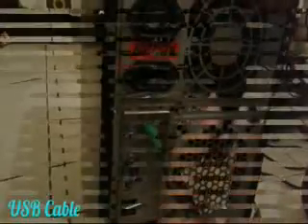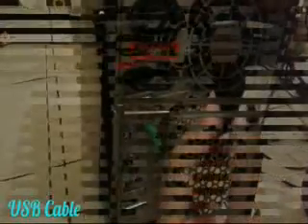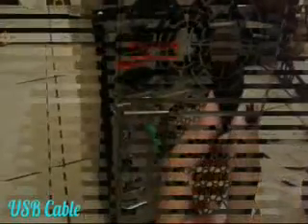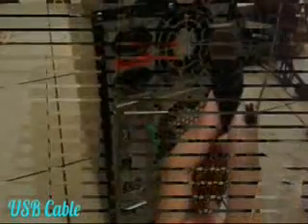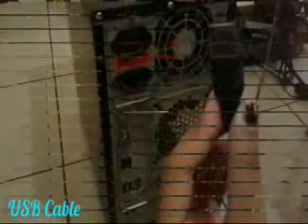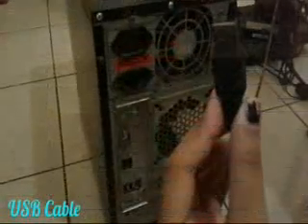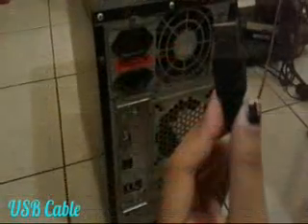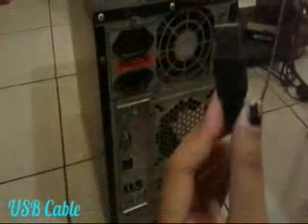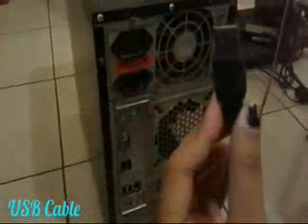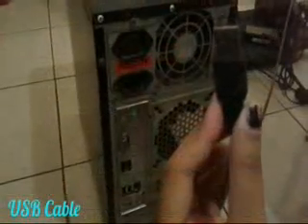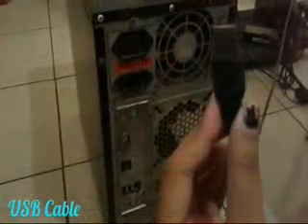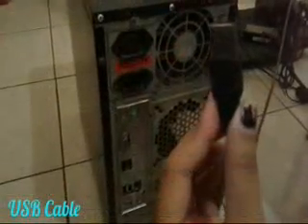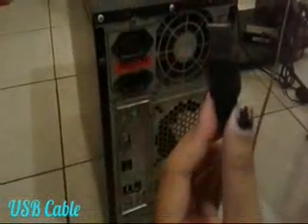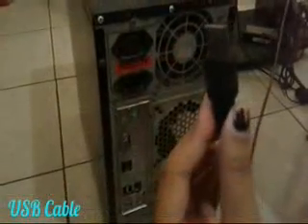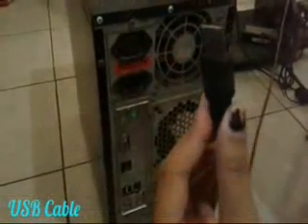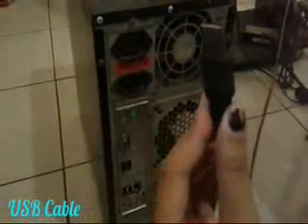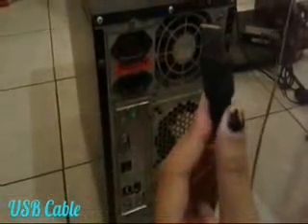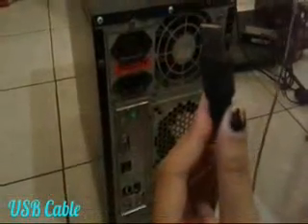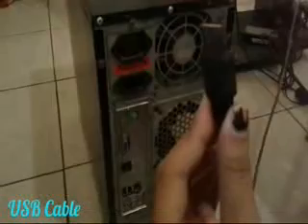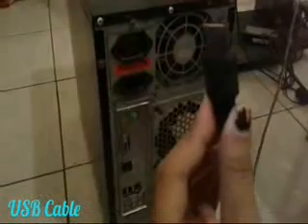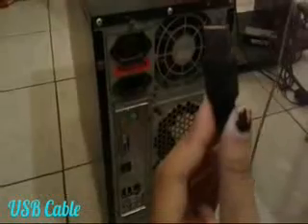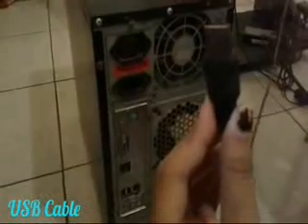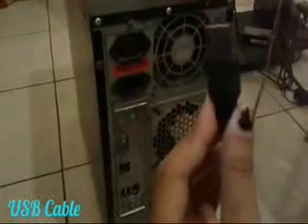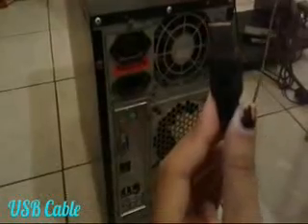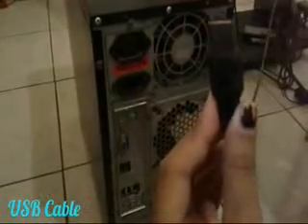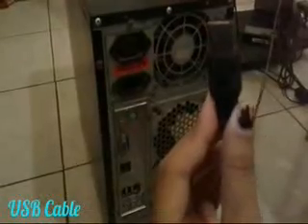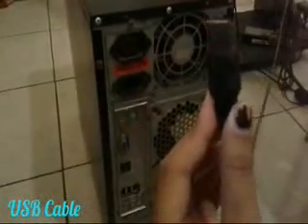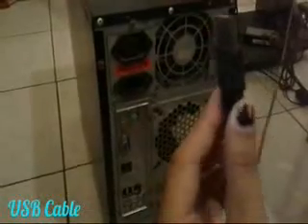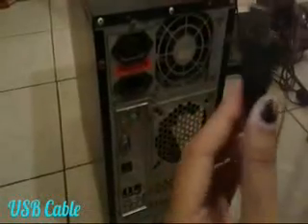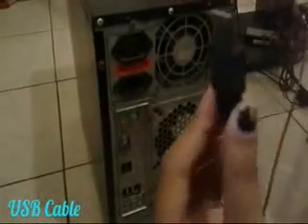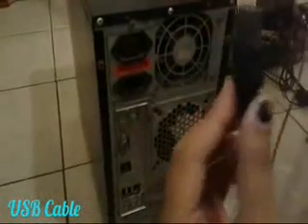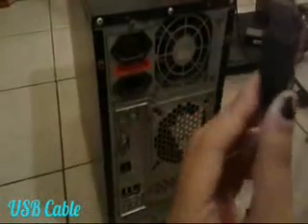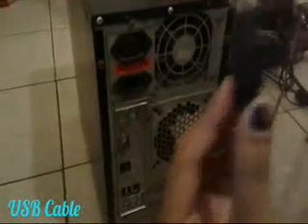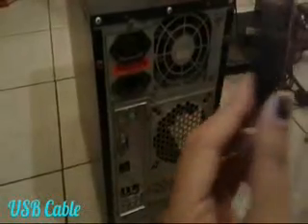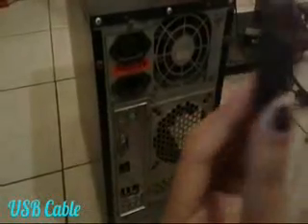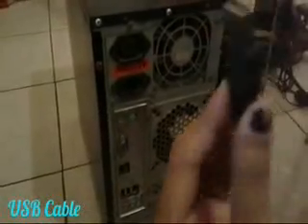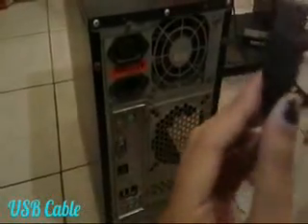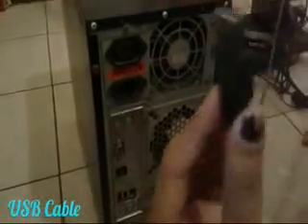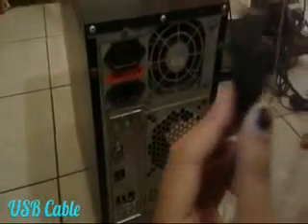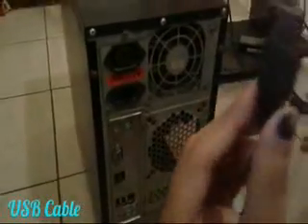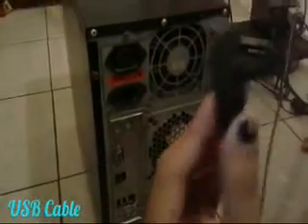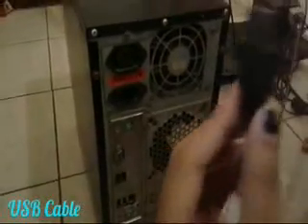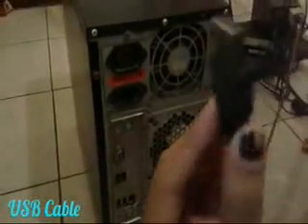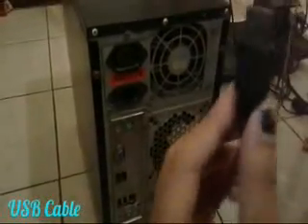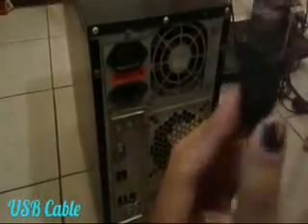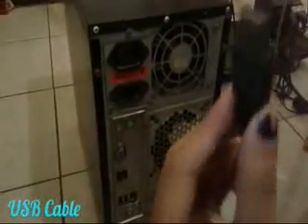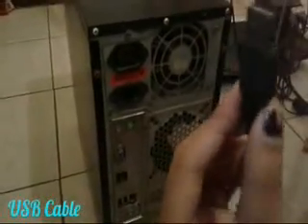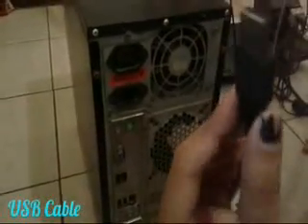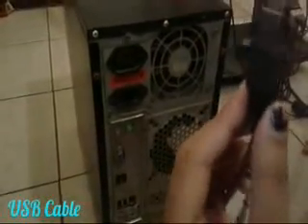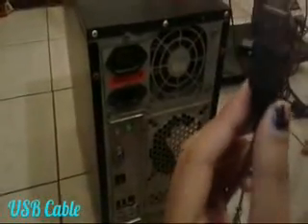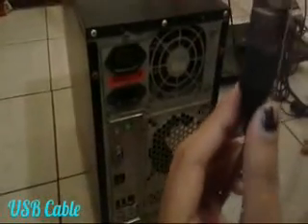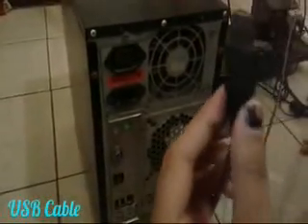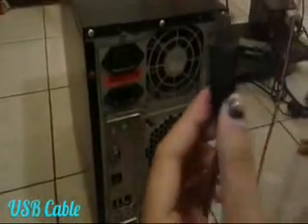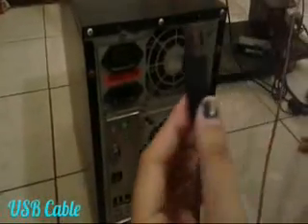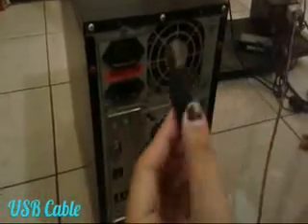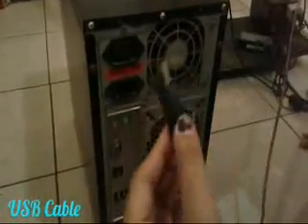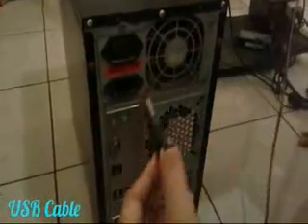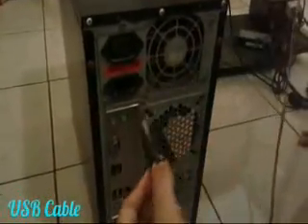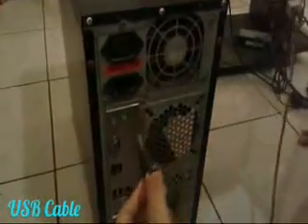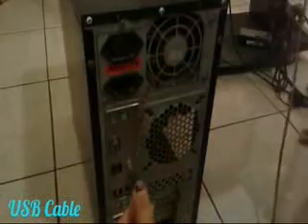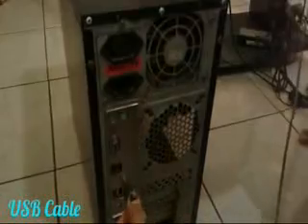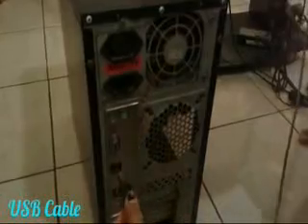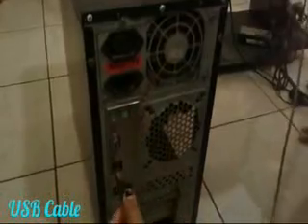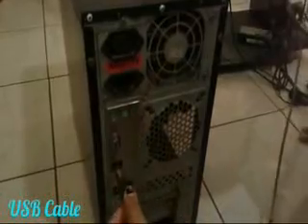USB. Pick any USB connector such as this and gently connect it to a USB port.